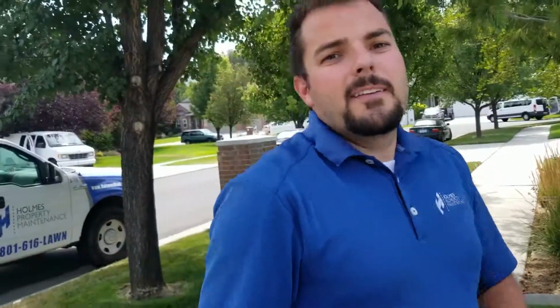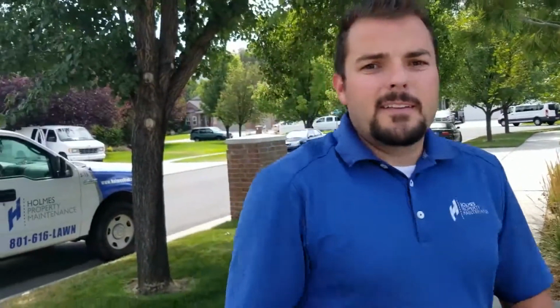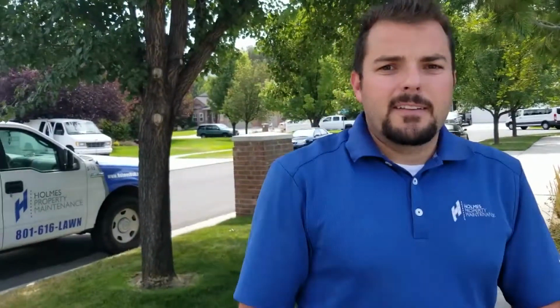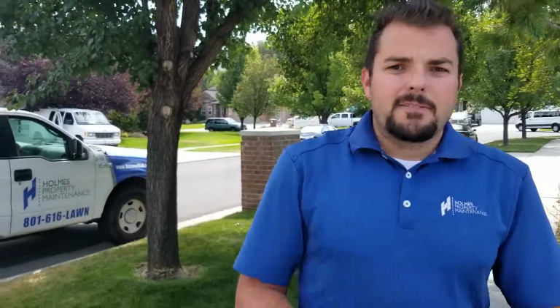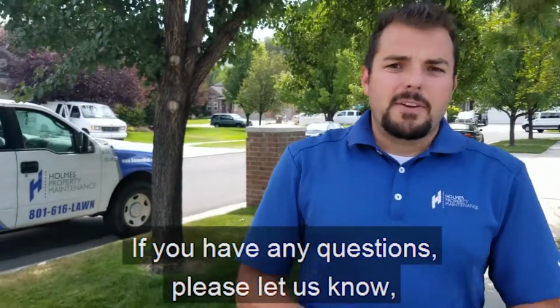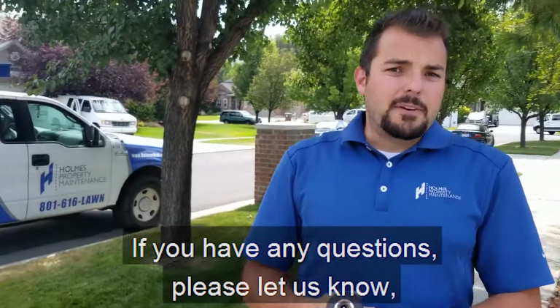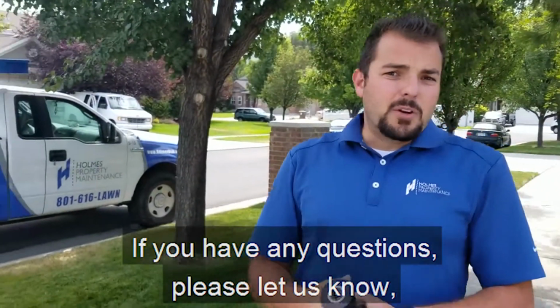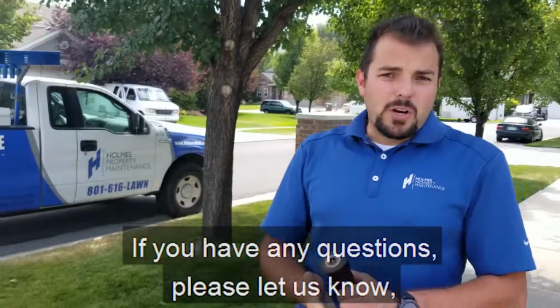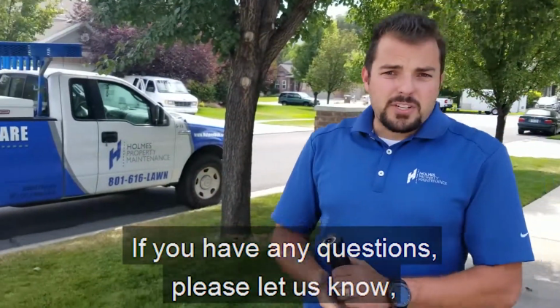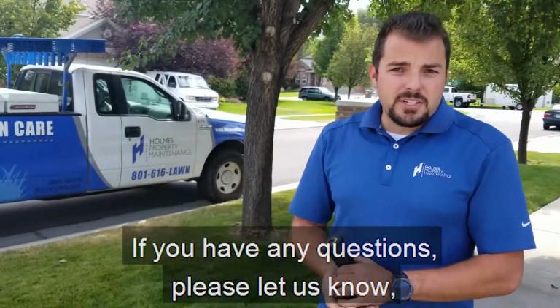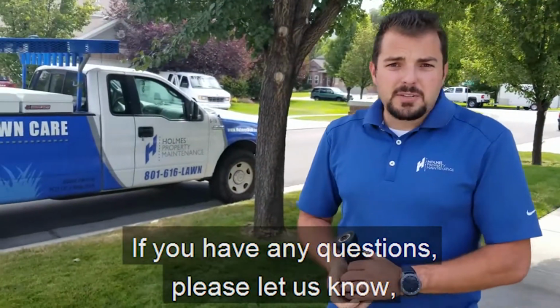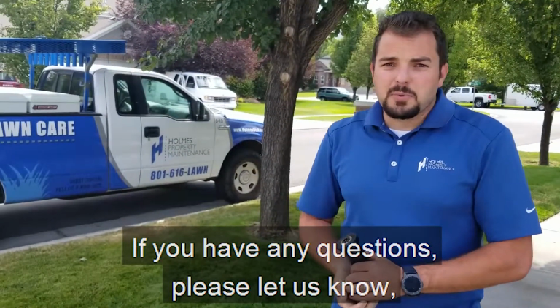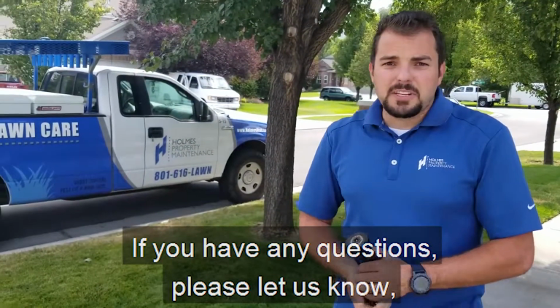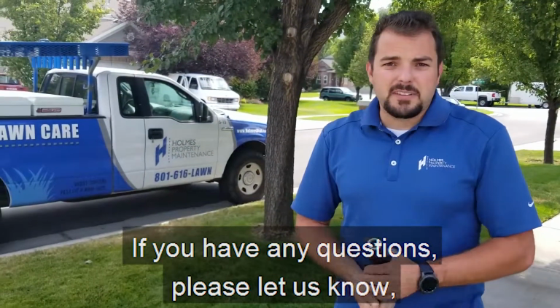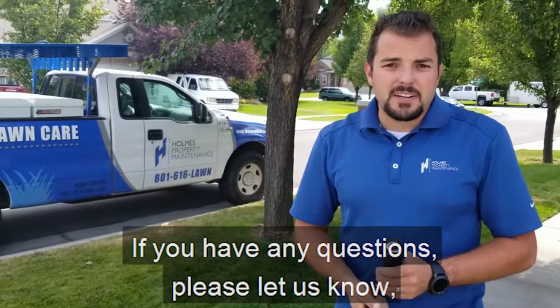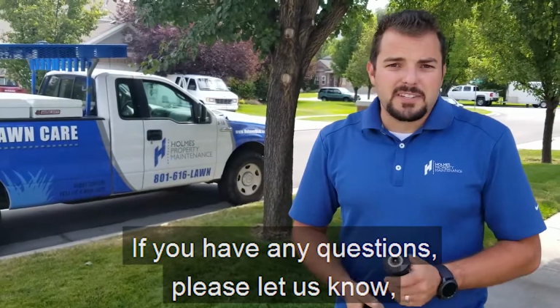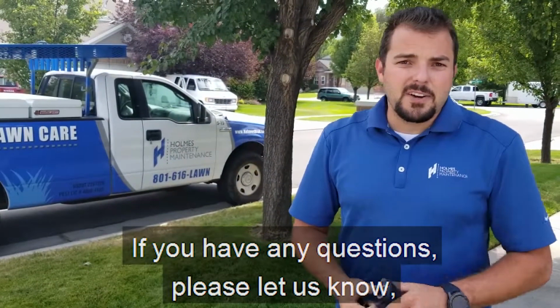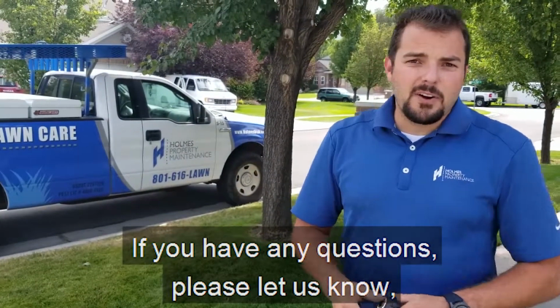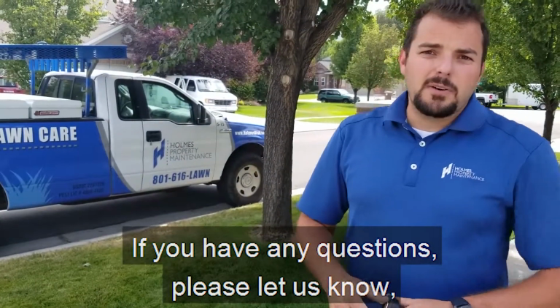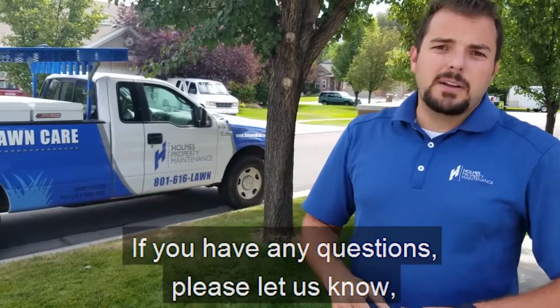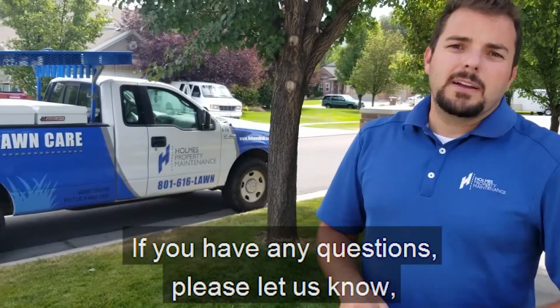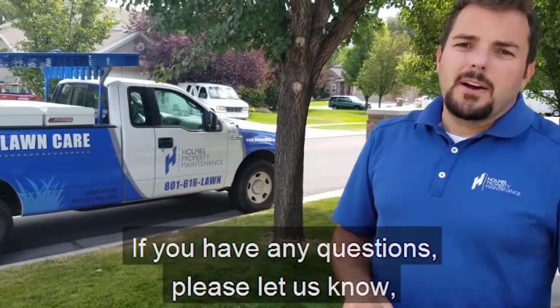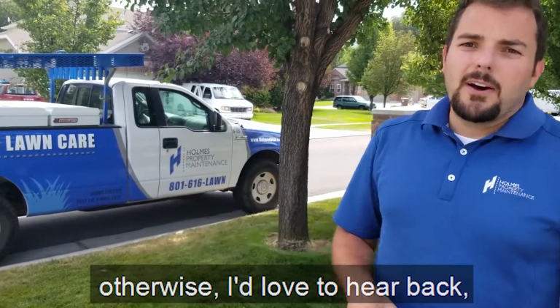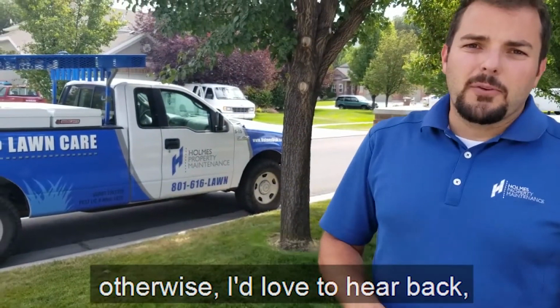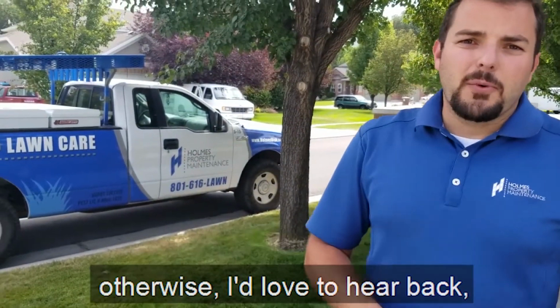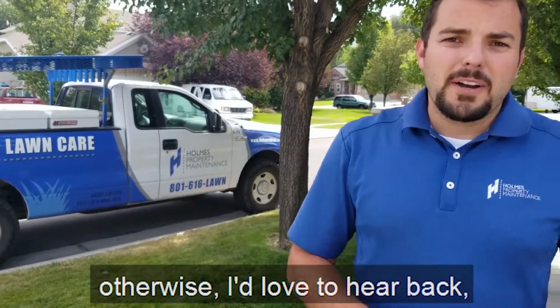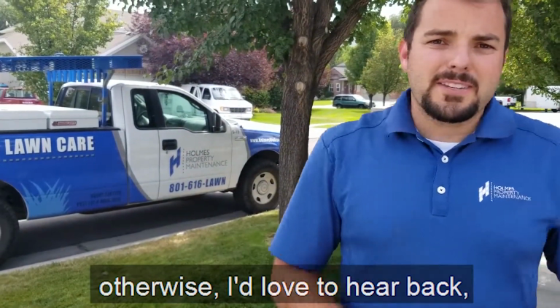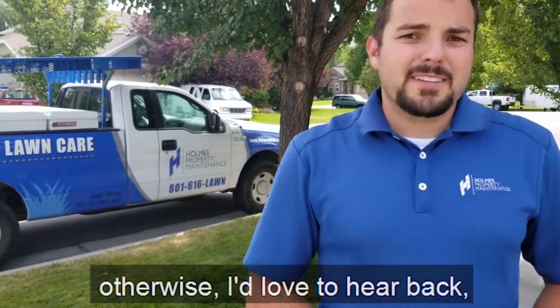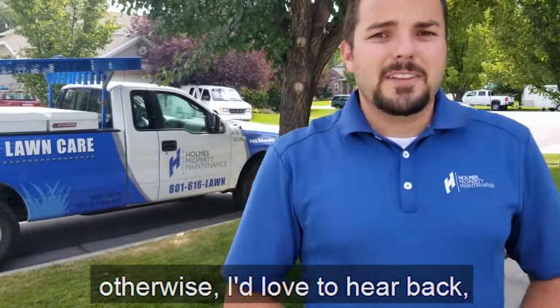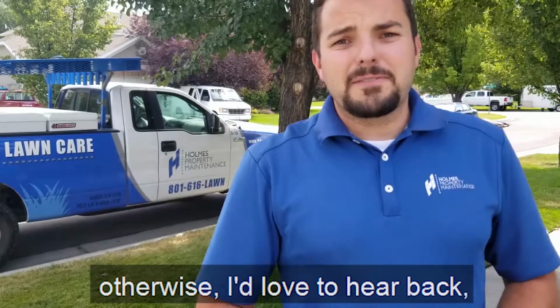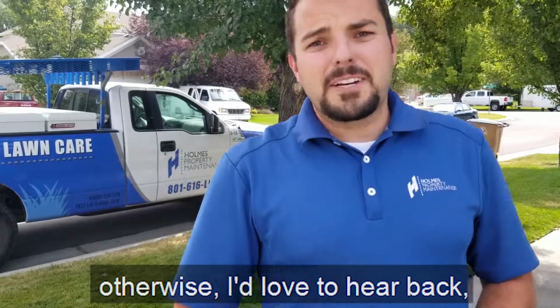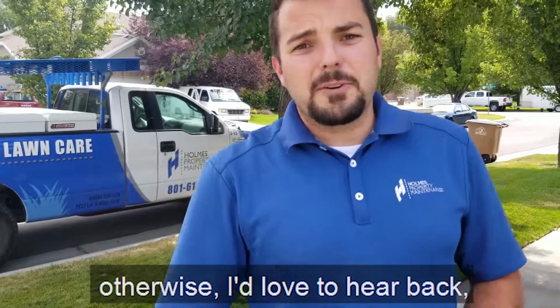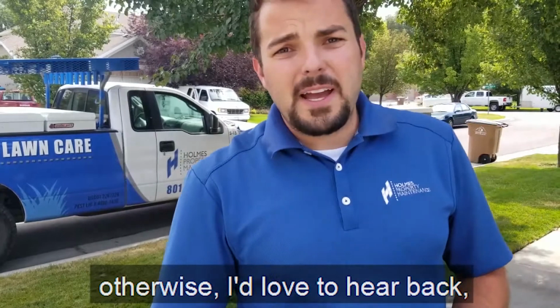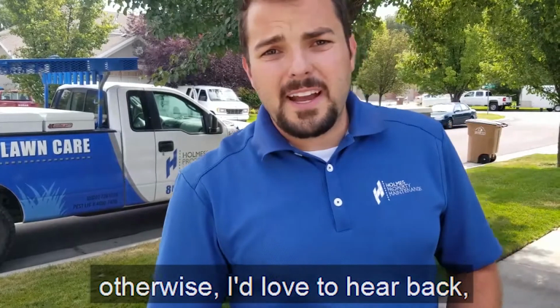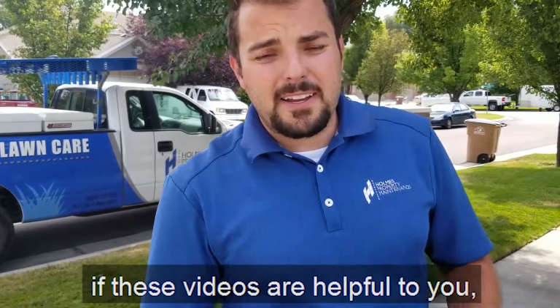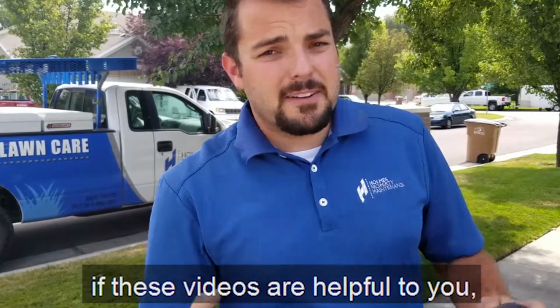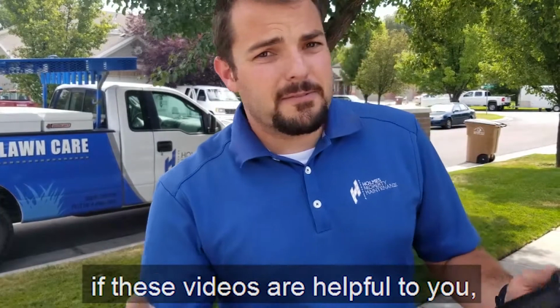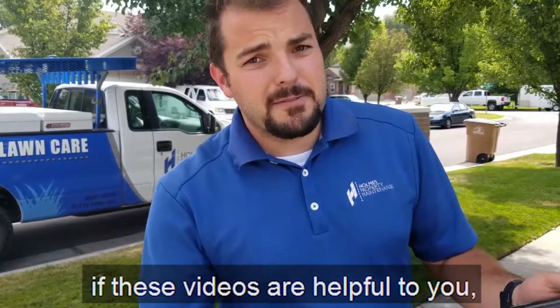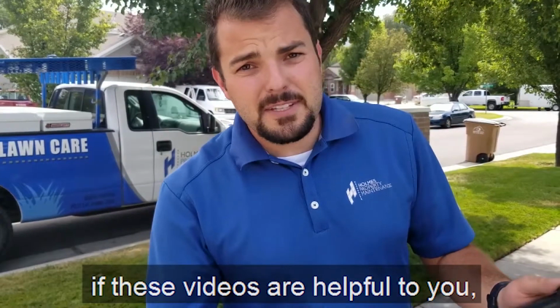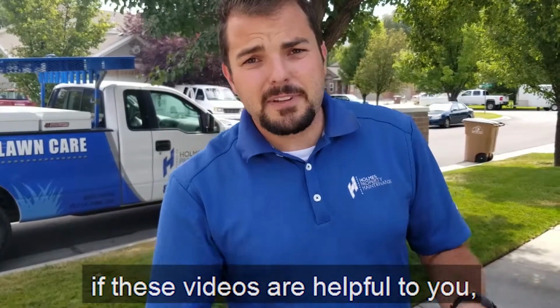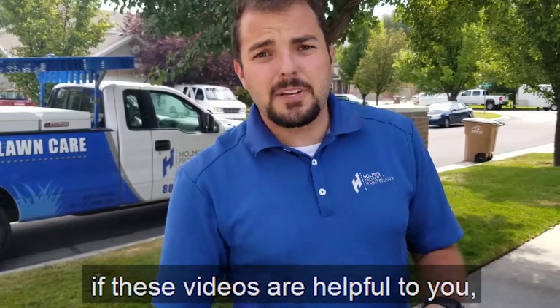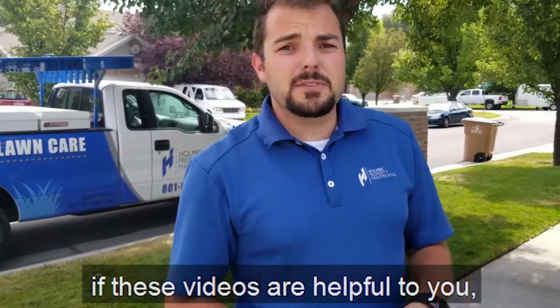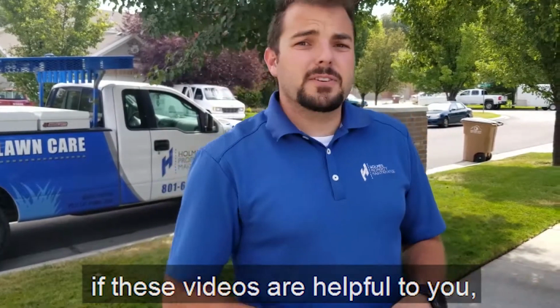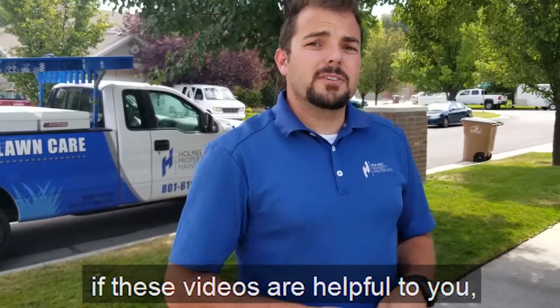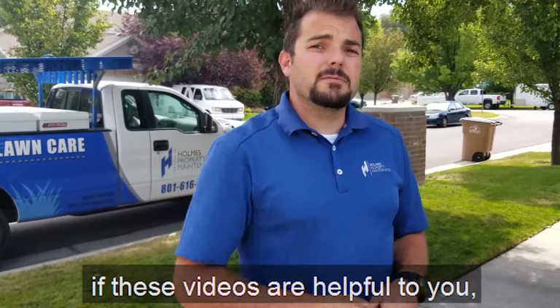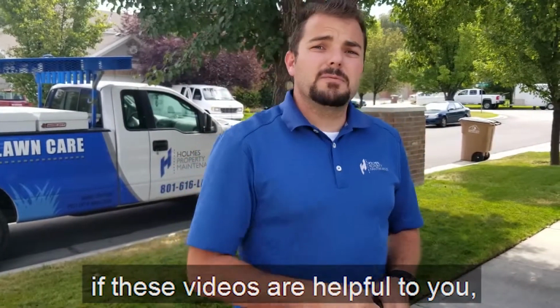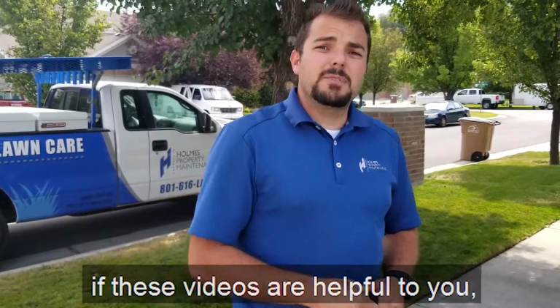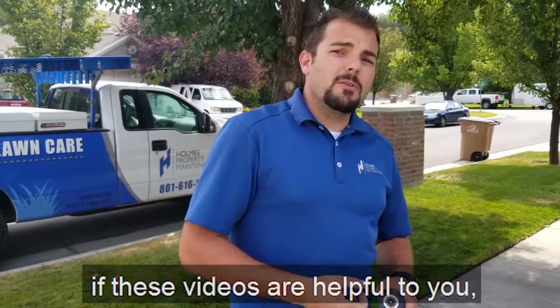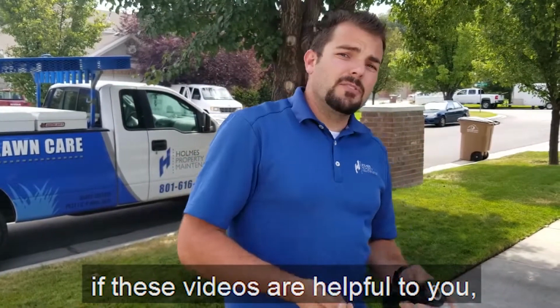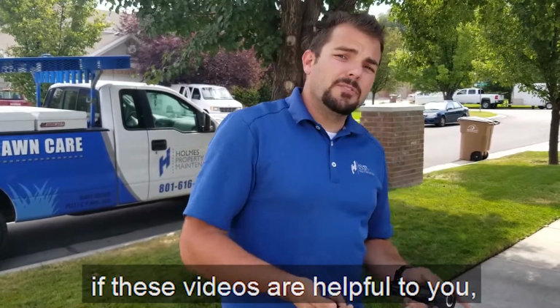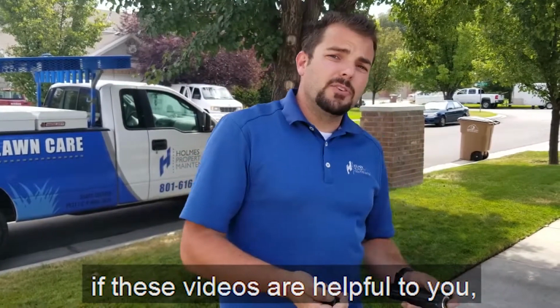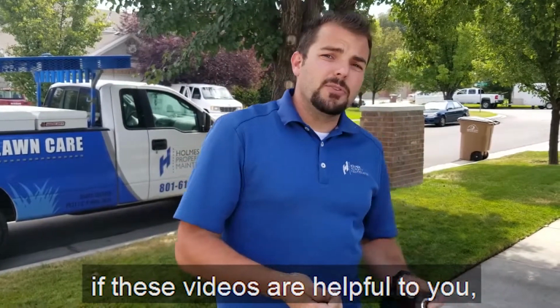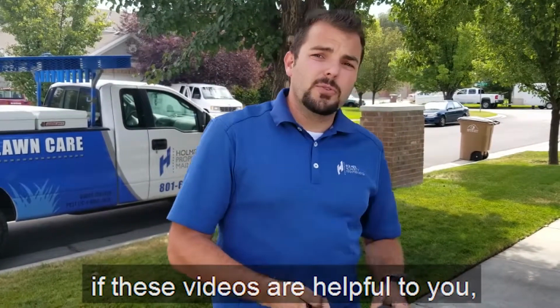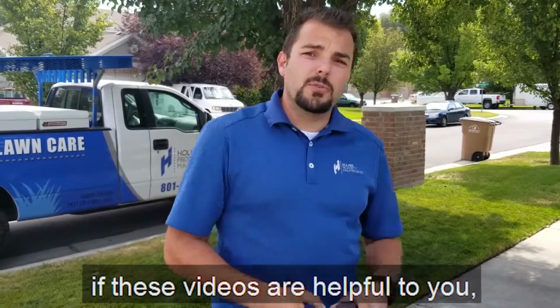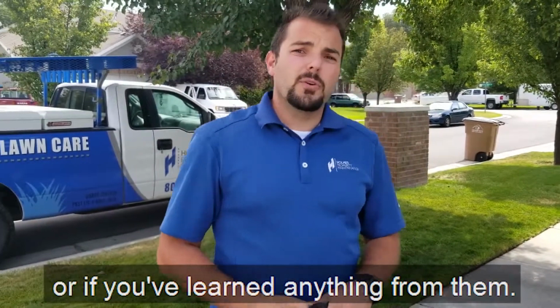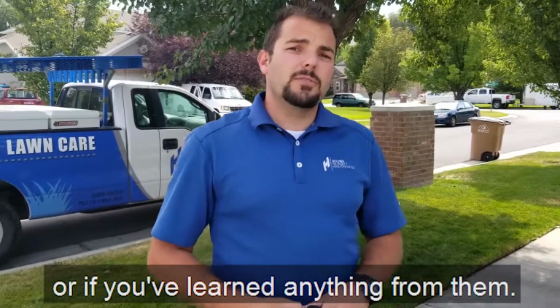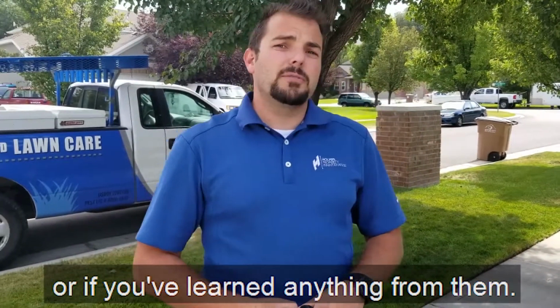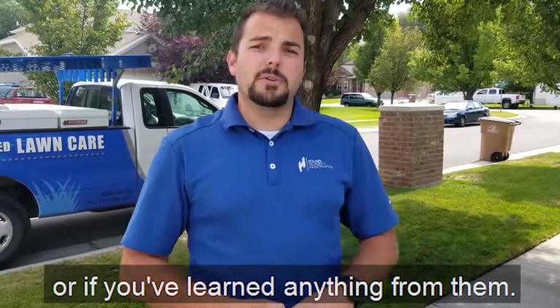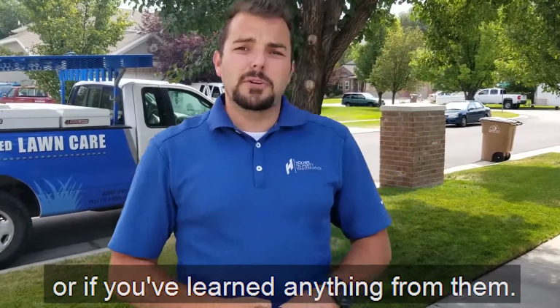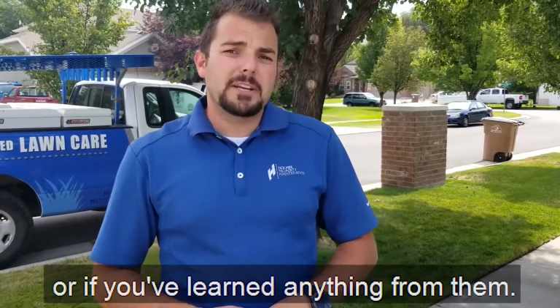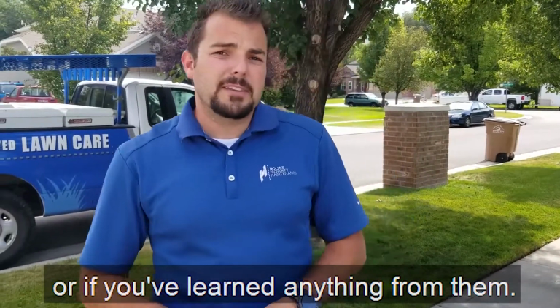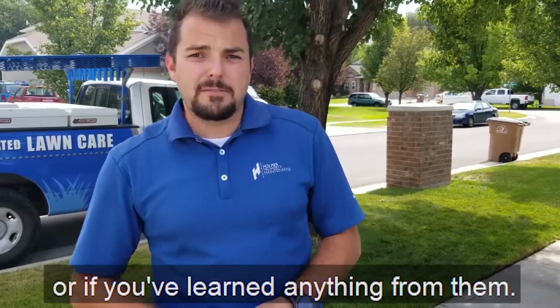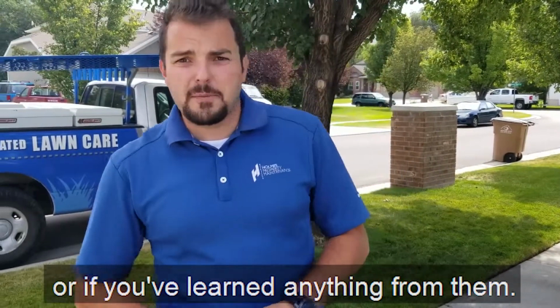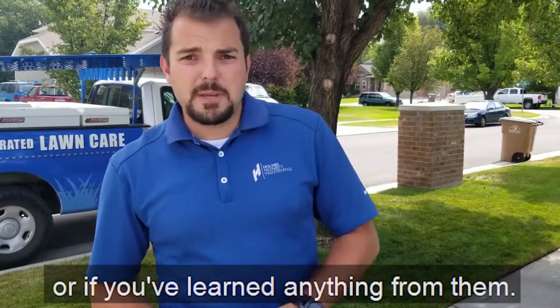If you have any questions please let us know. Otherwise I'd love to hear back if these videos are helpful to you or if you've learned anything from them.